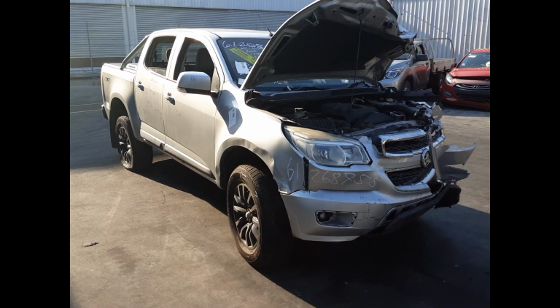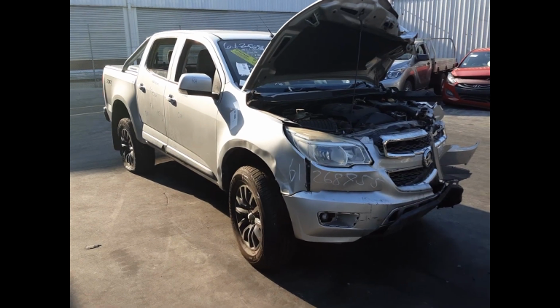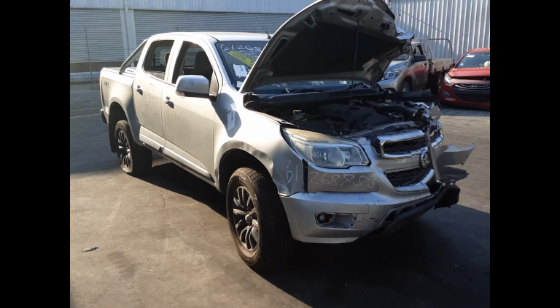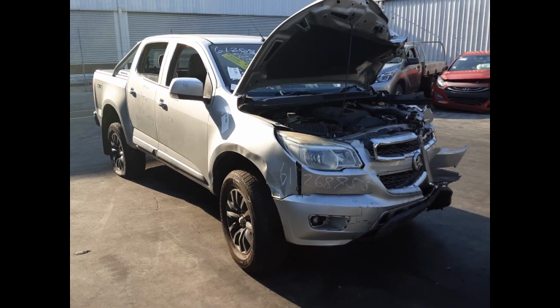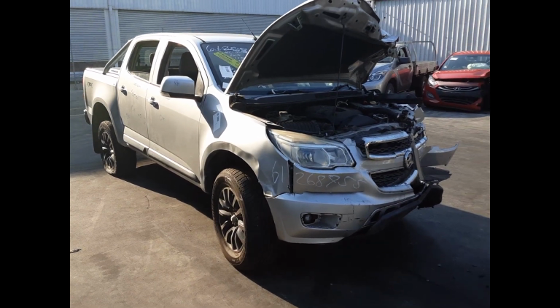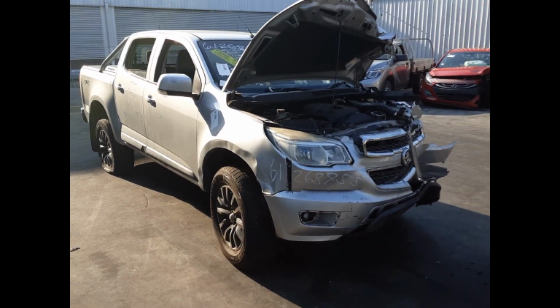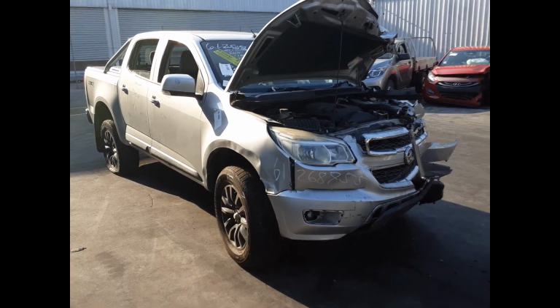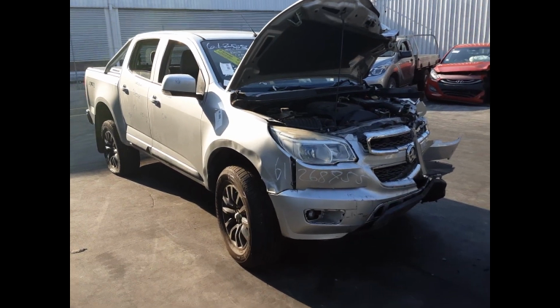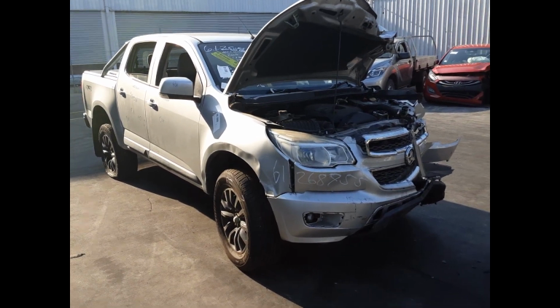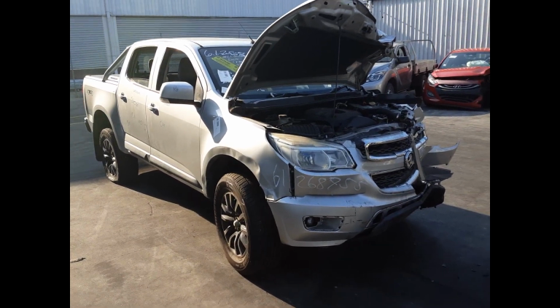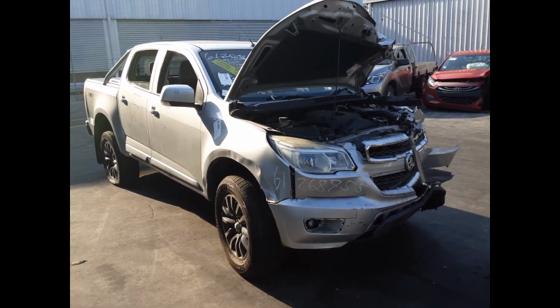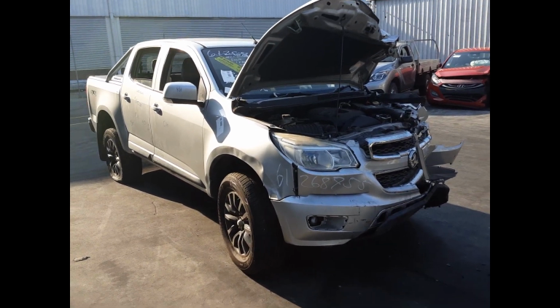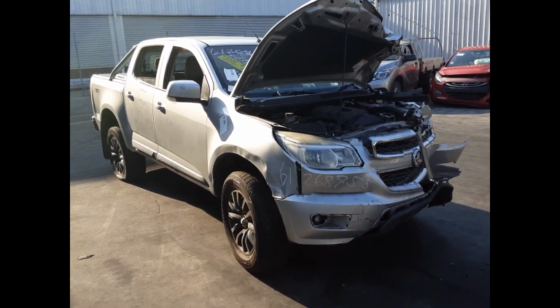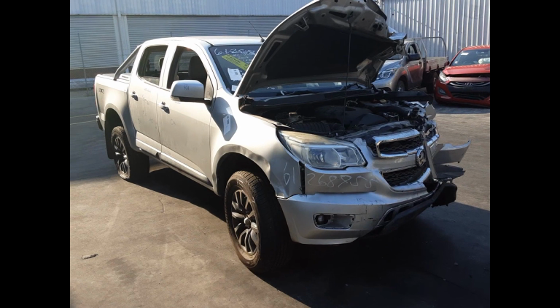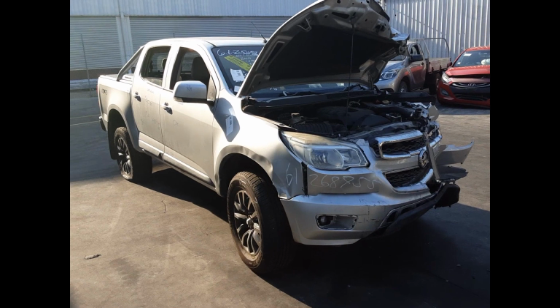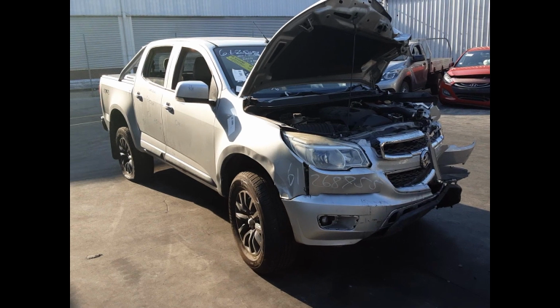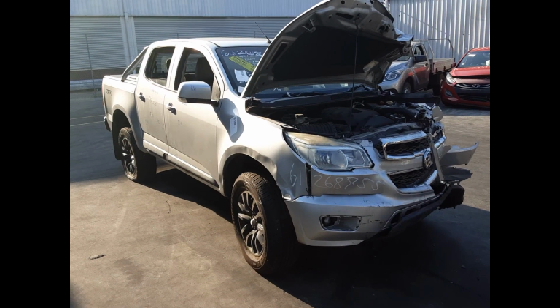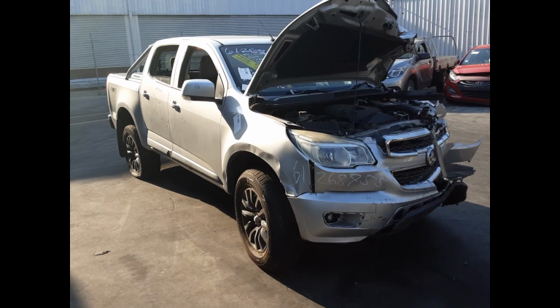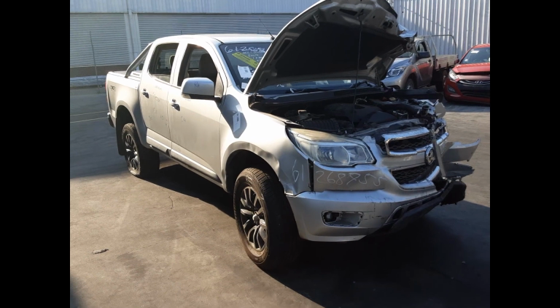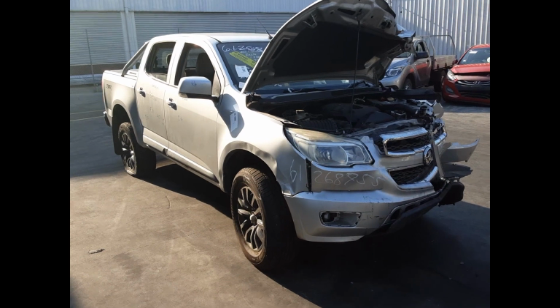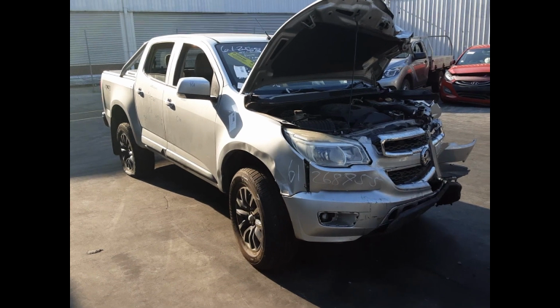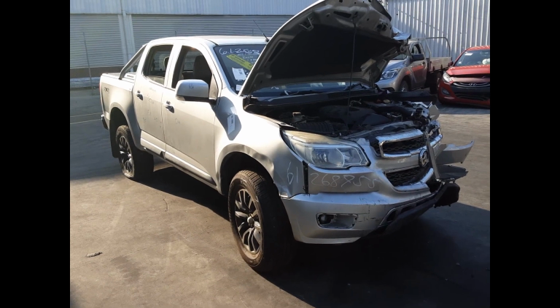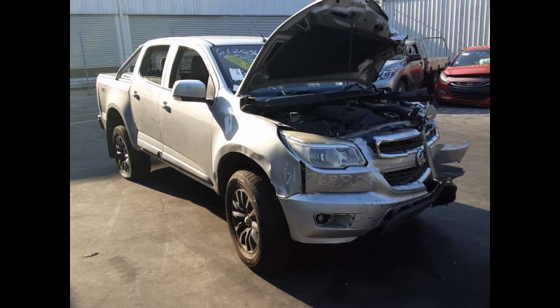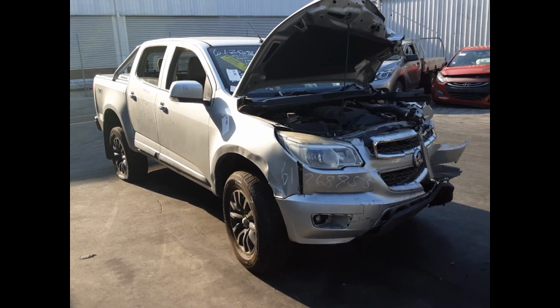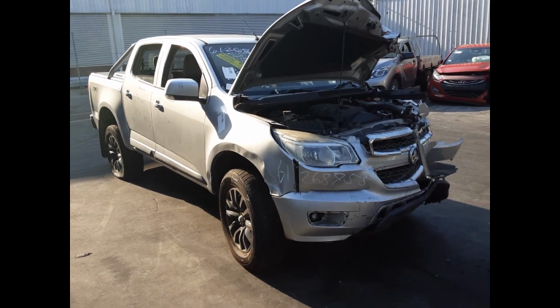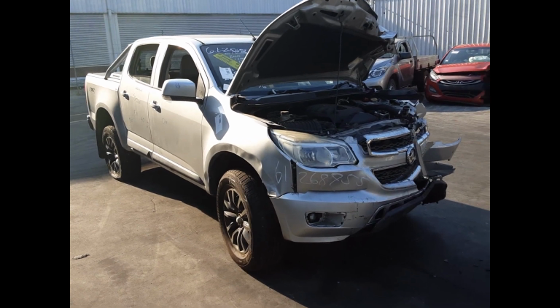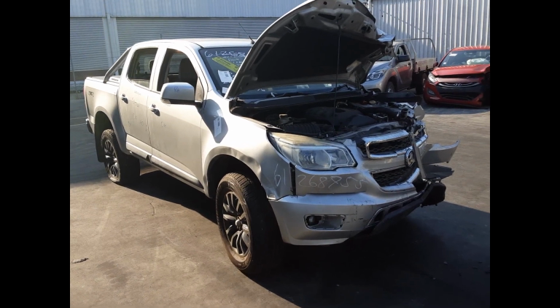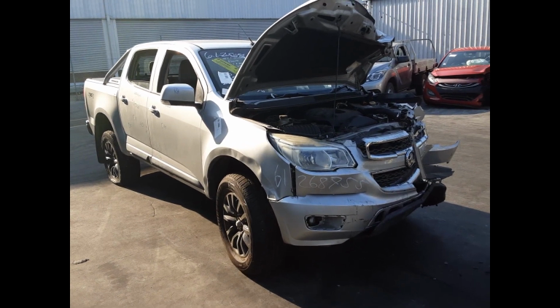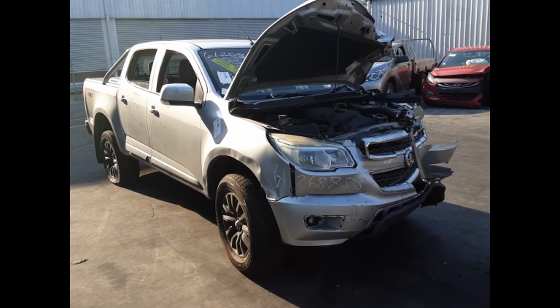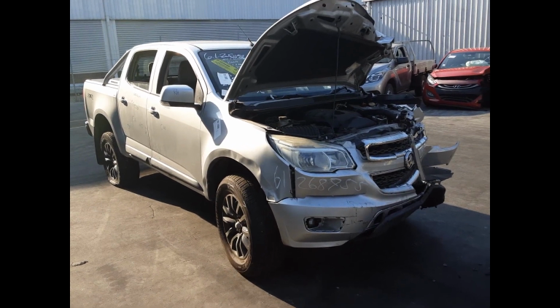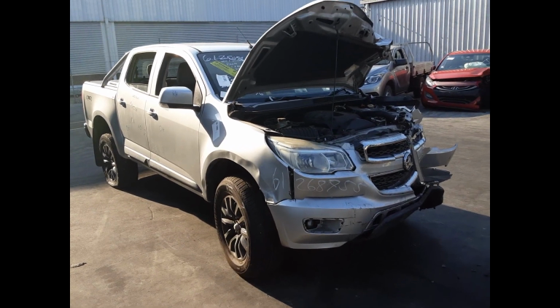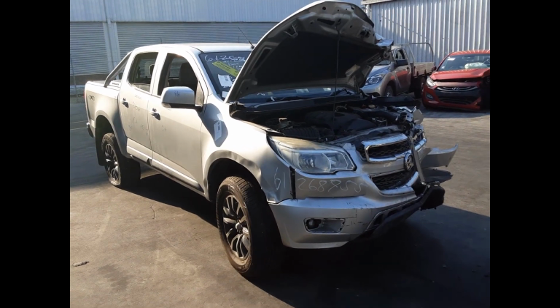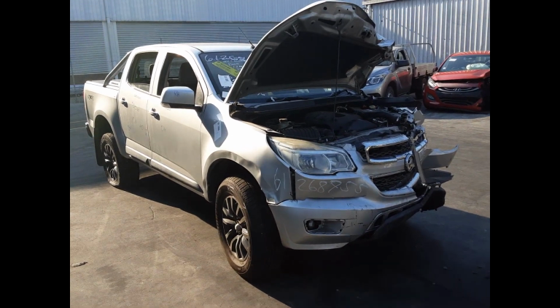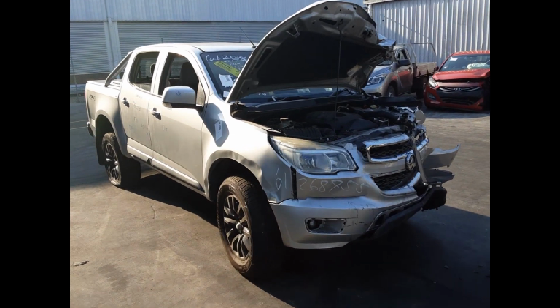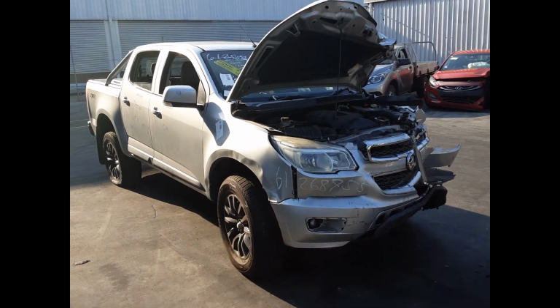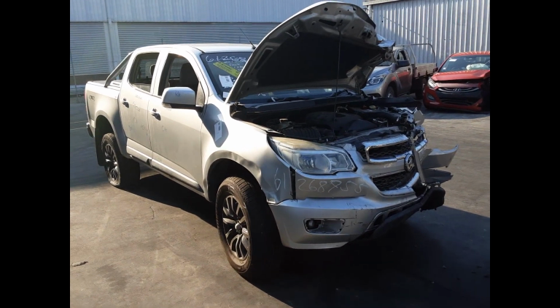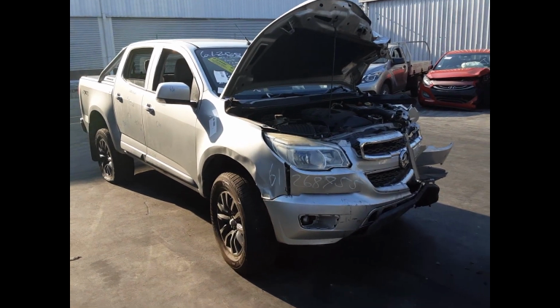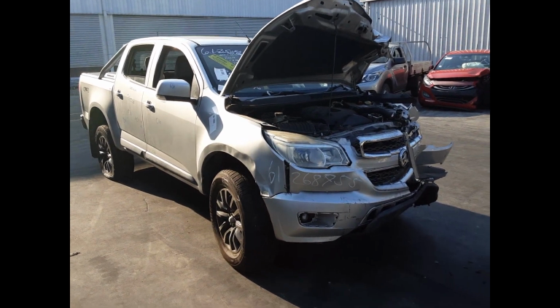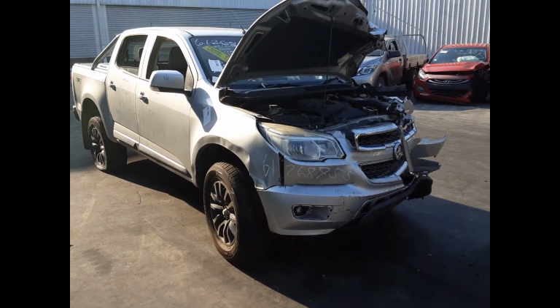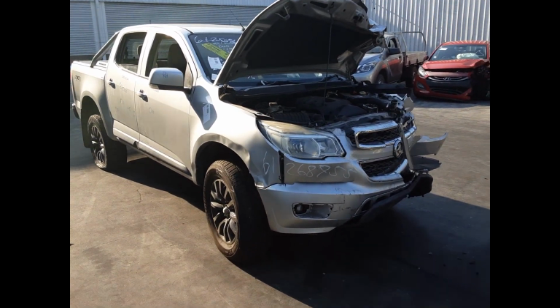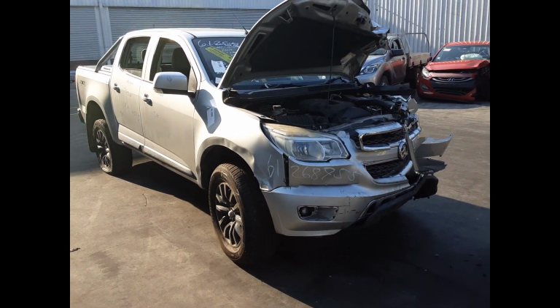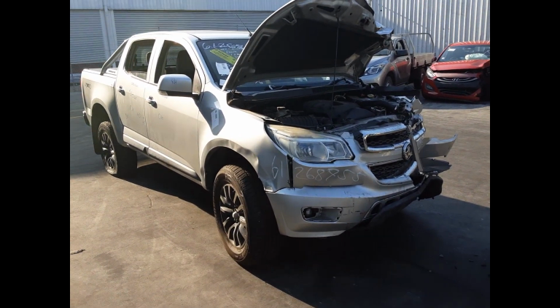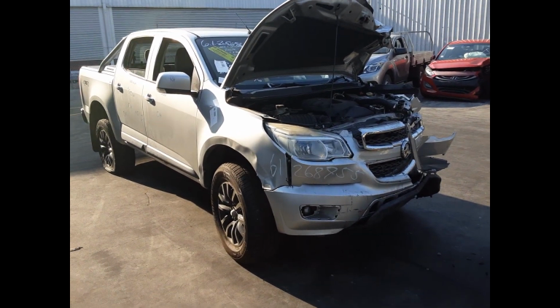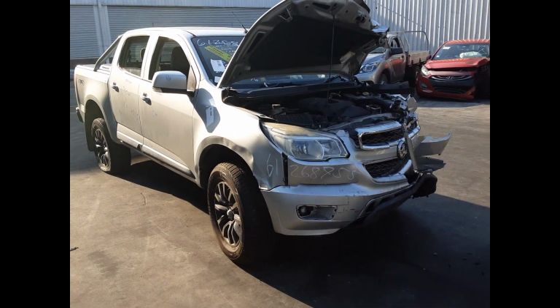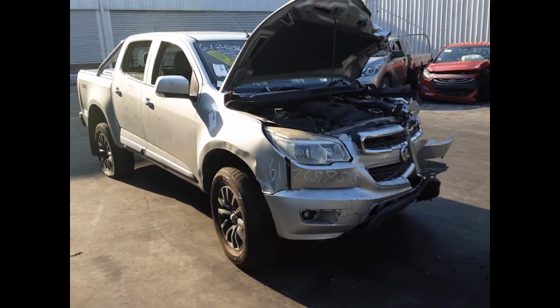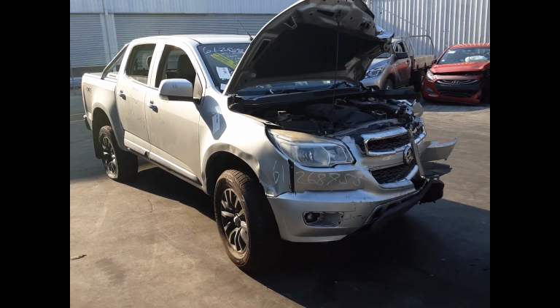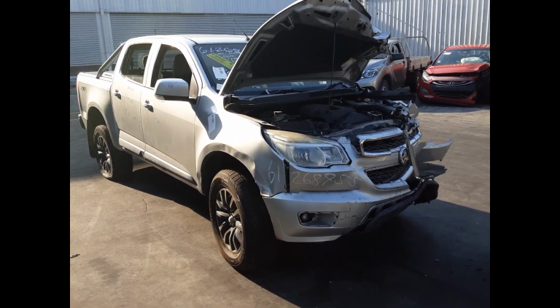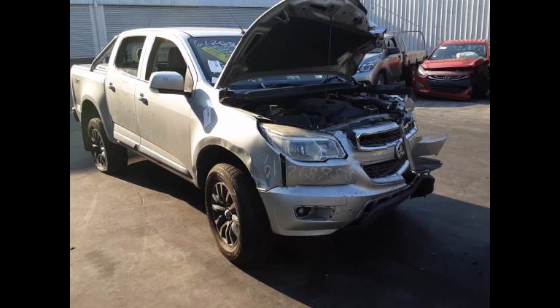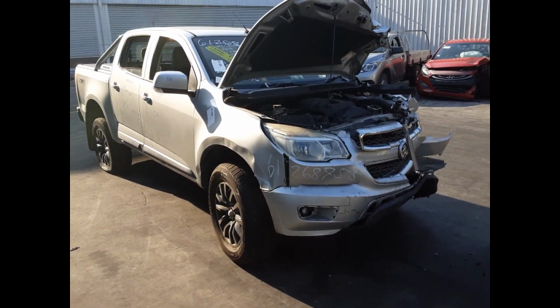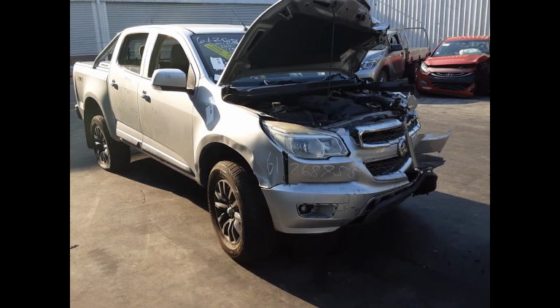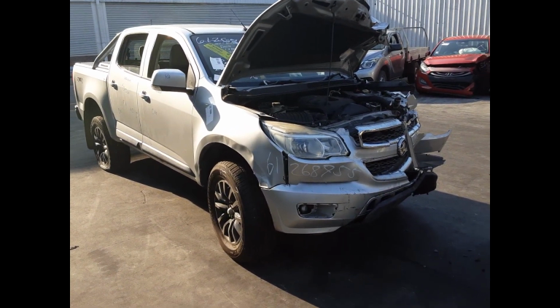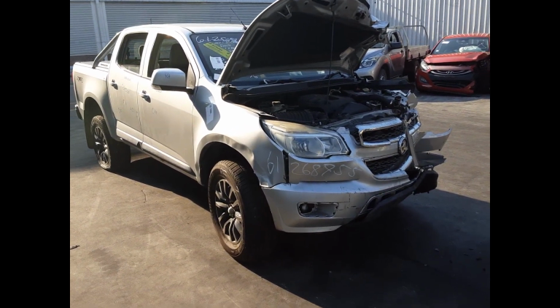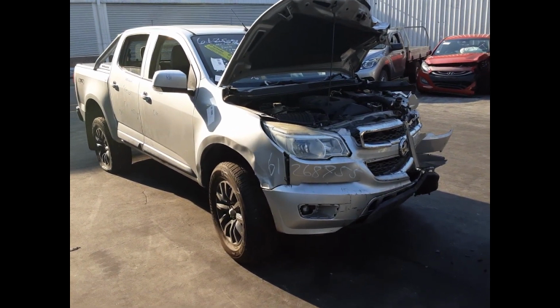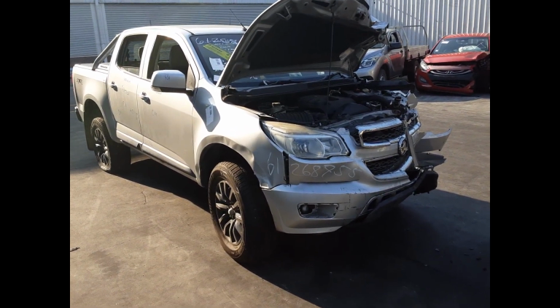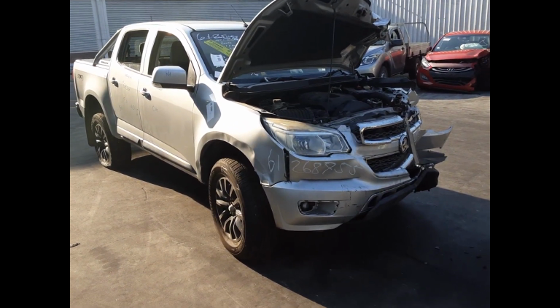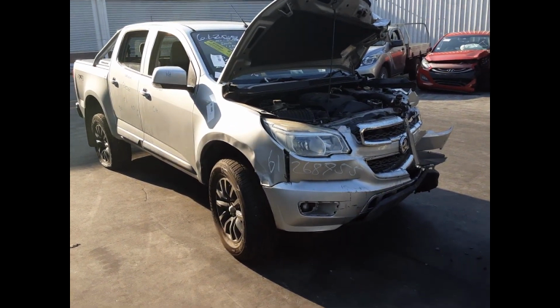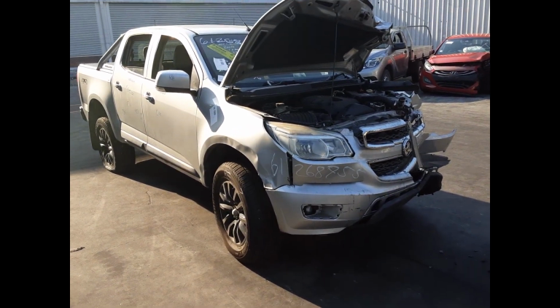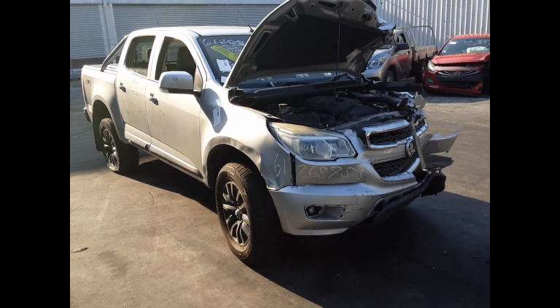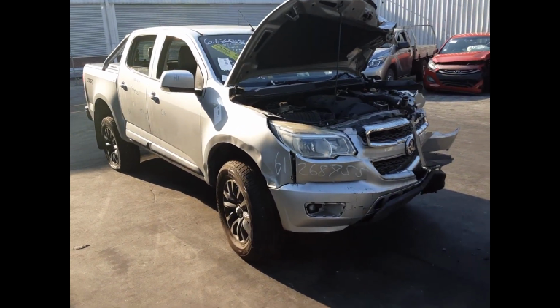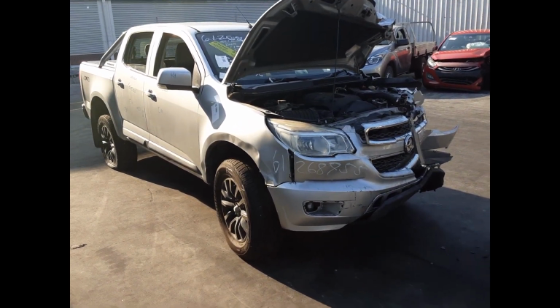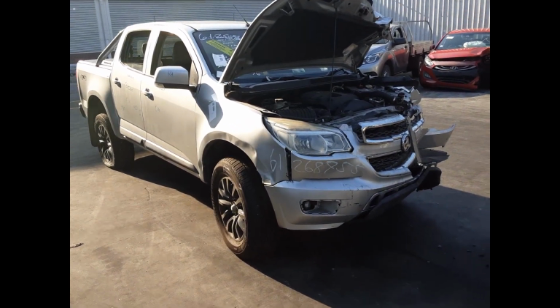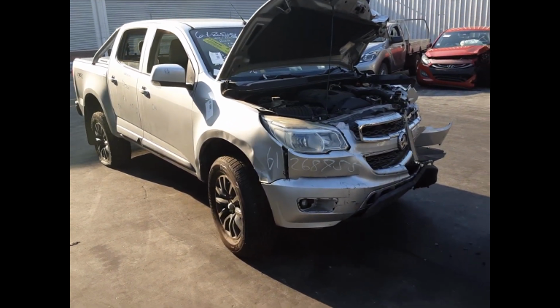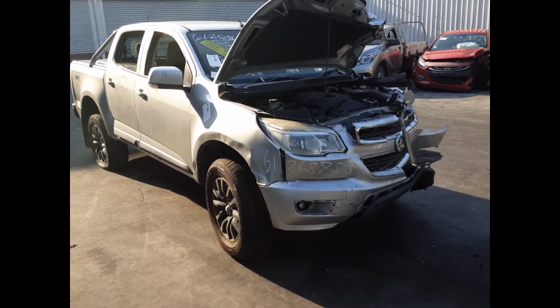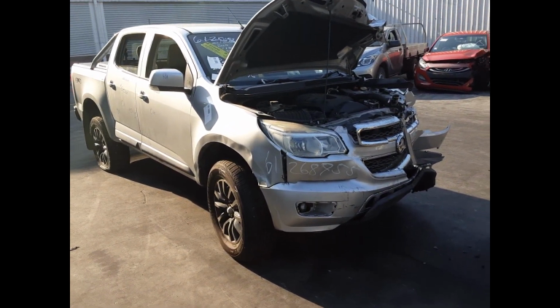Hi, this is Chris from Total Parts Plus and today we have a 2013 Holden Colorado LT Dual Cab Ute, stock reference number 570.